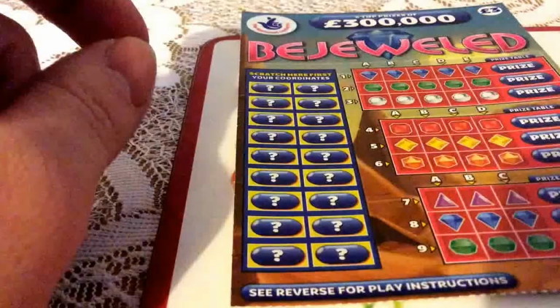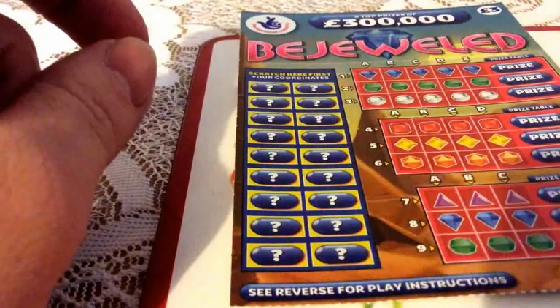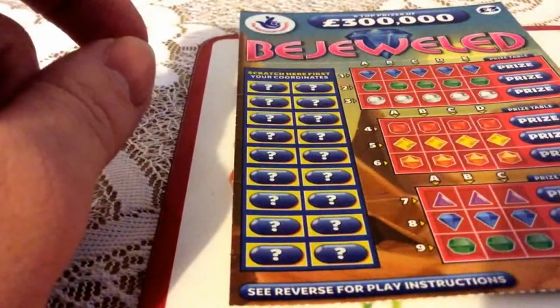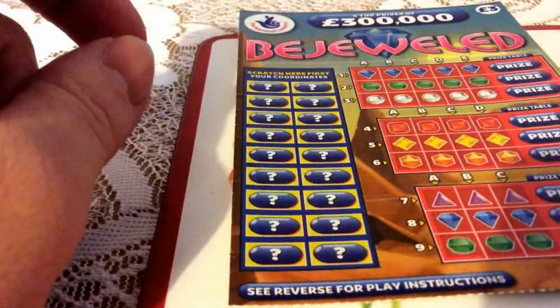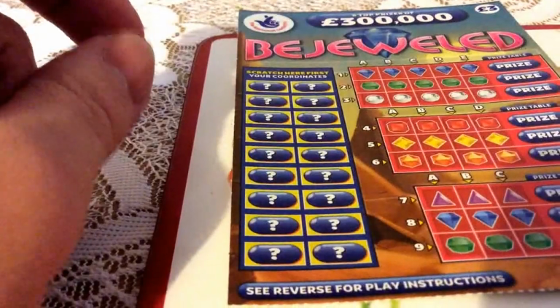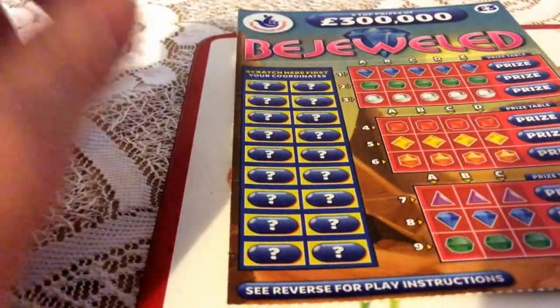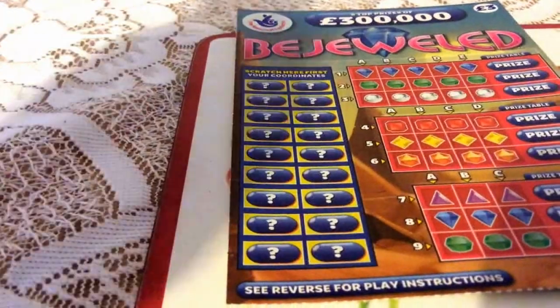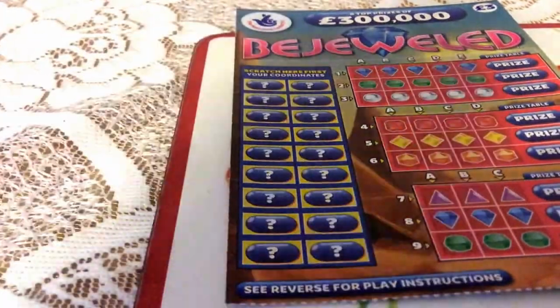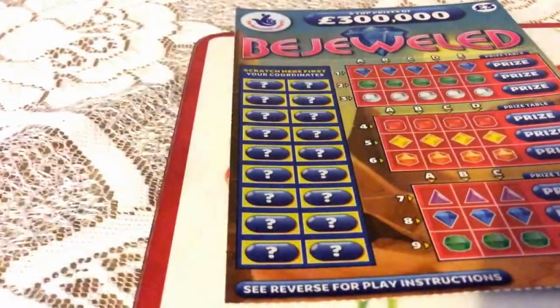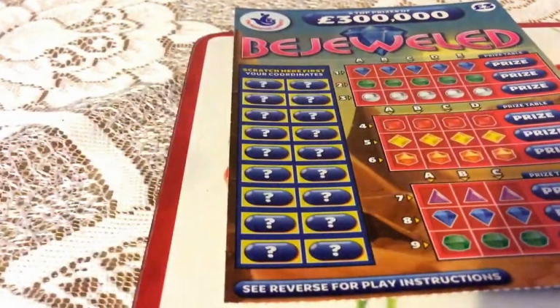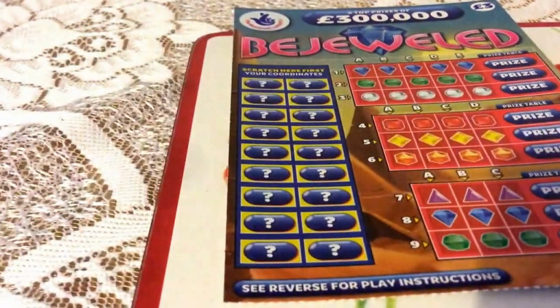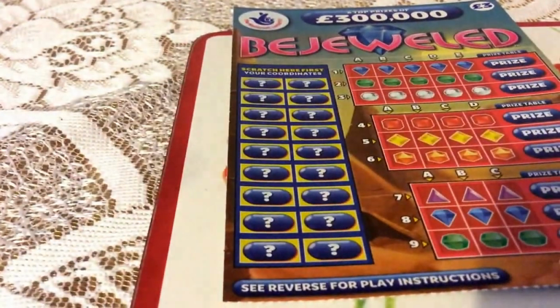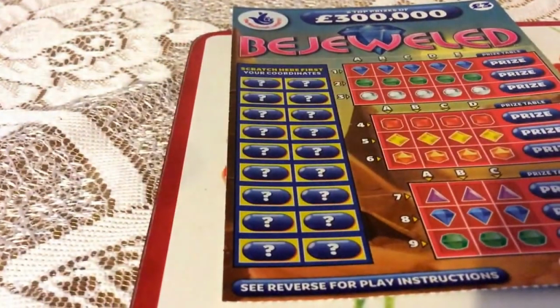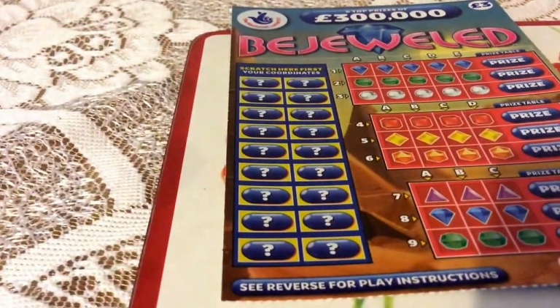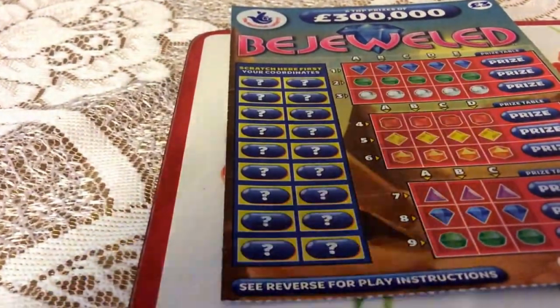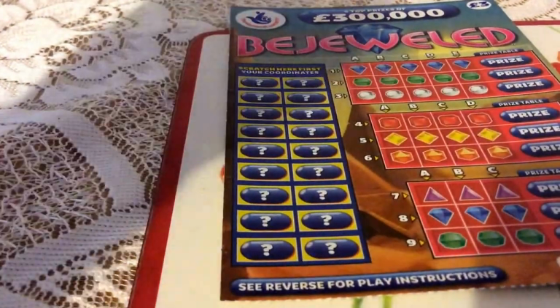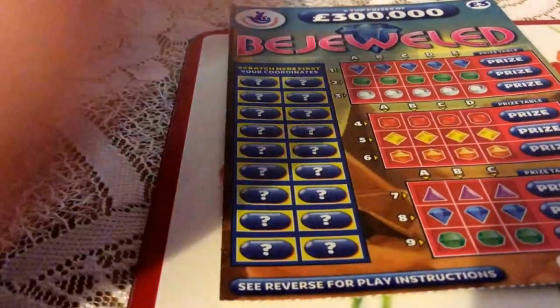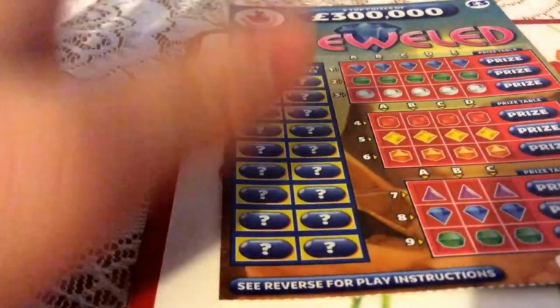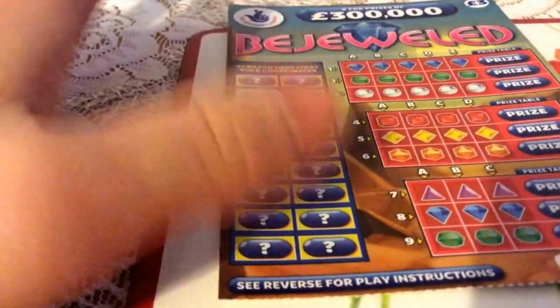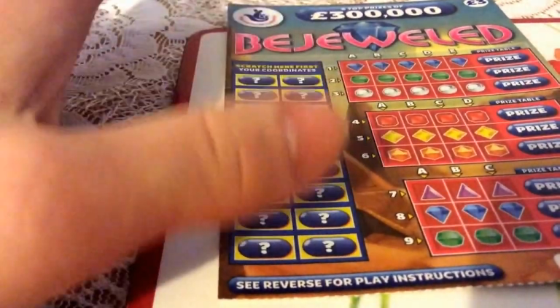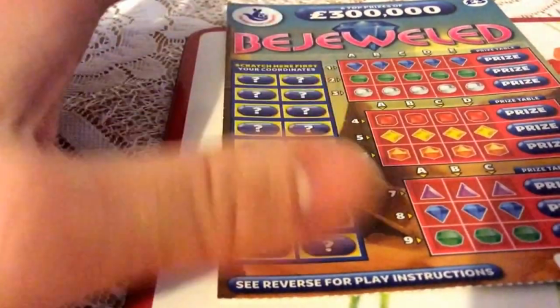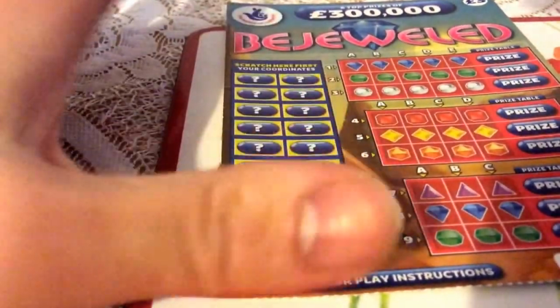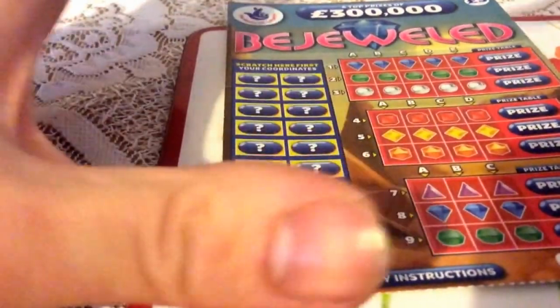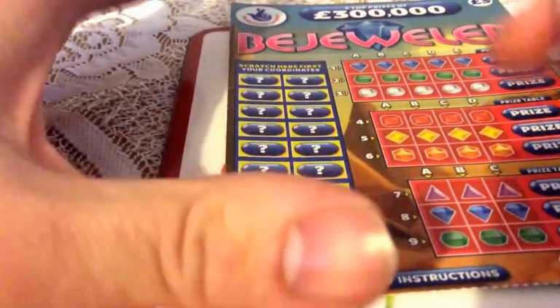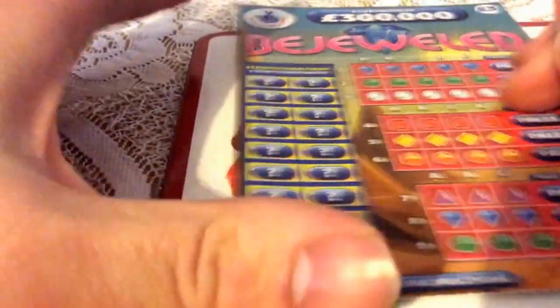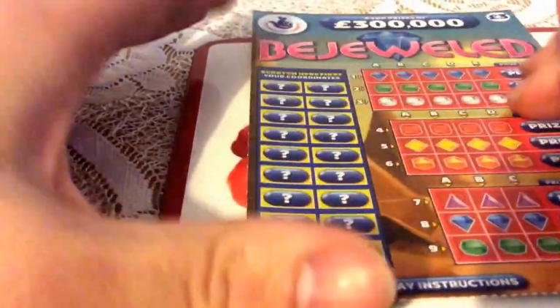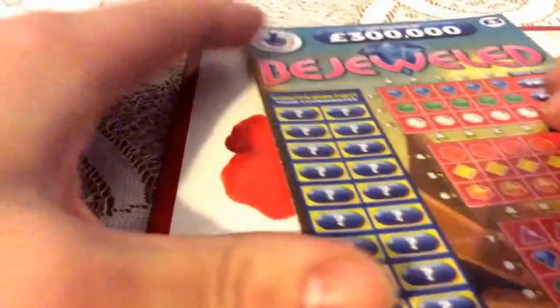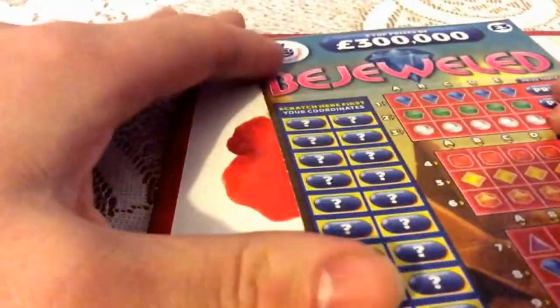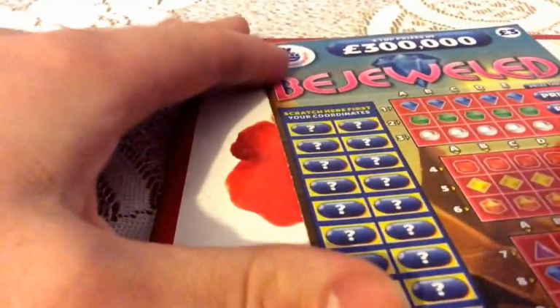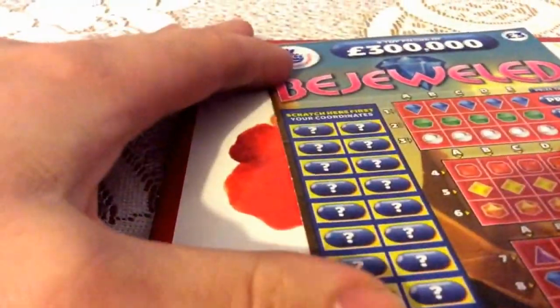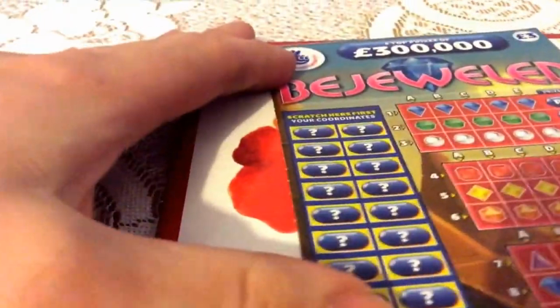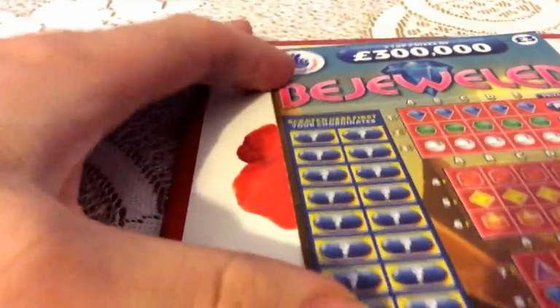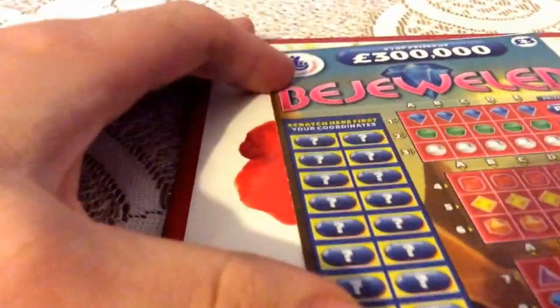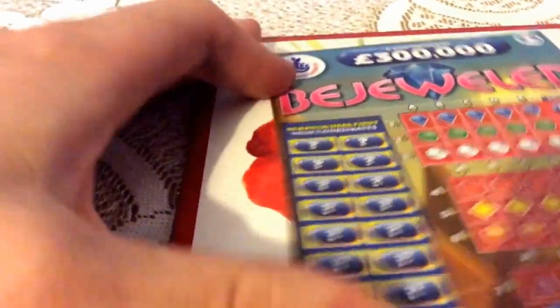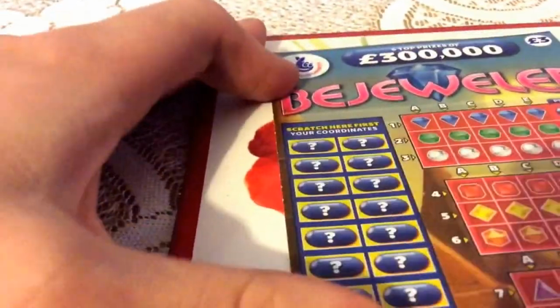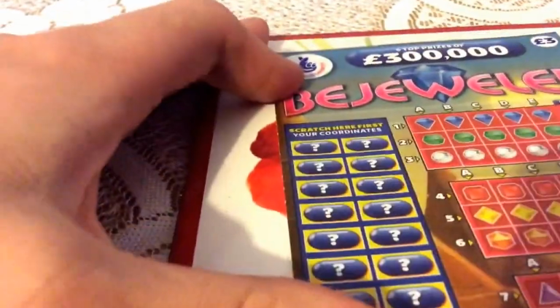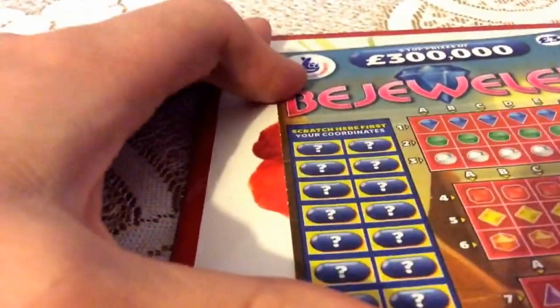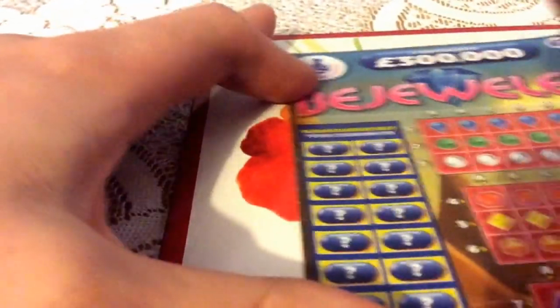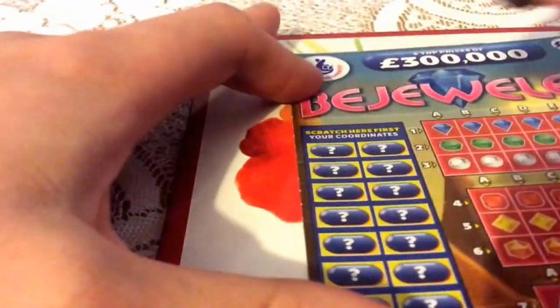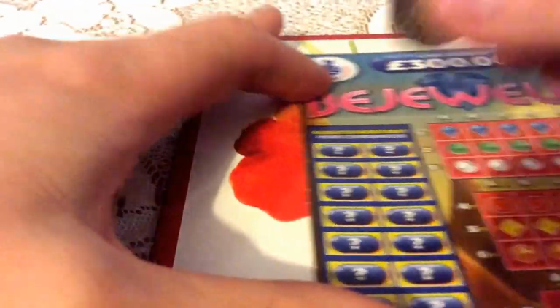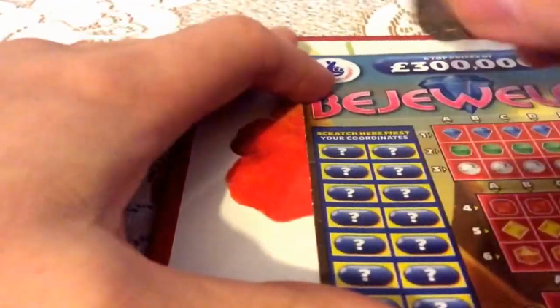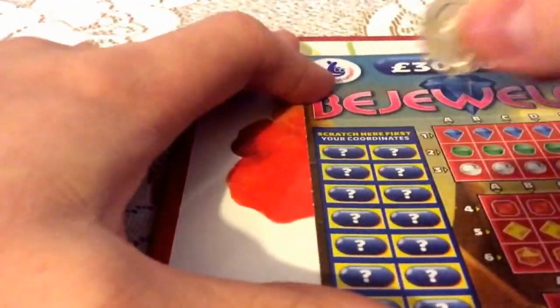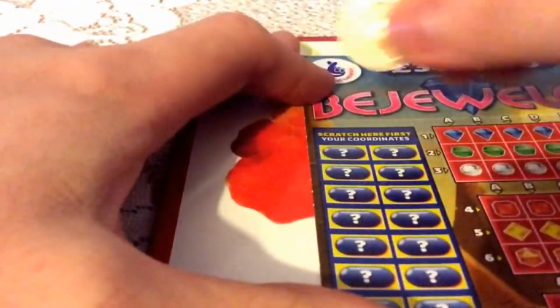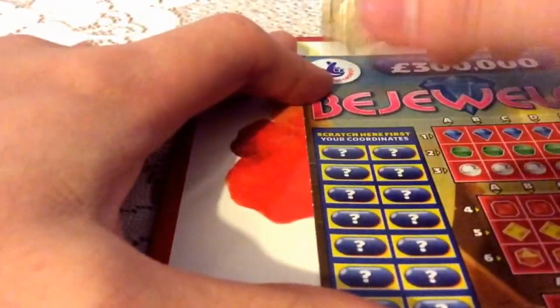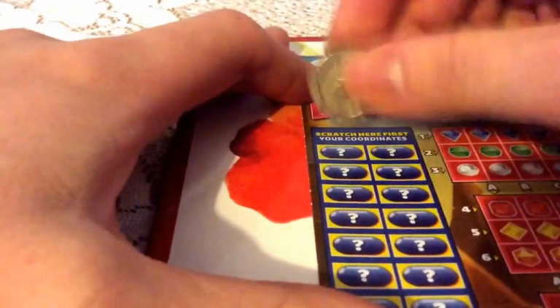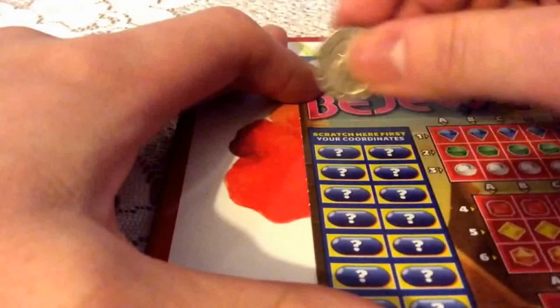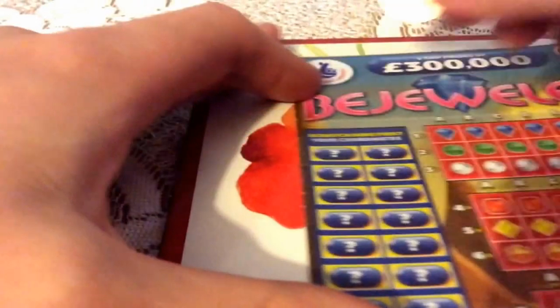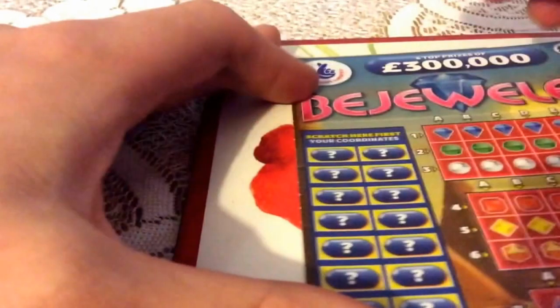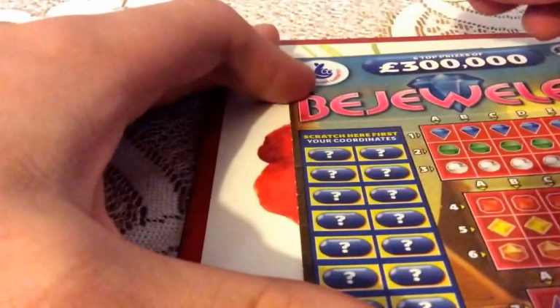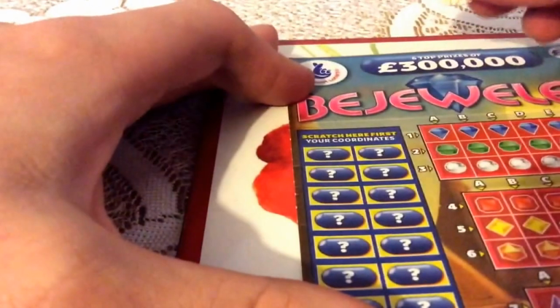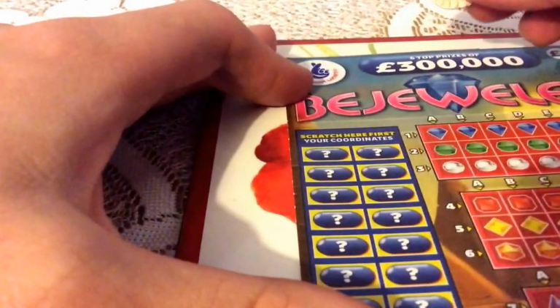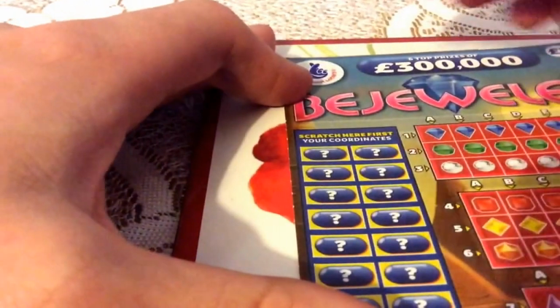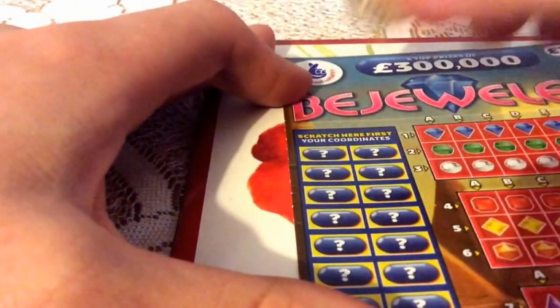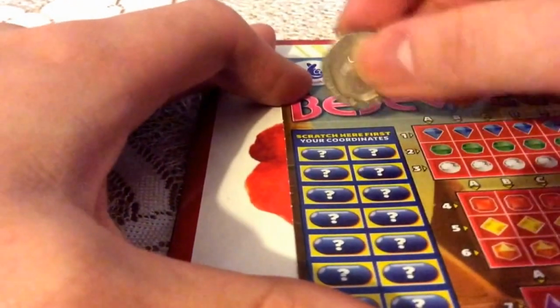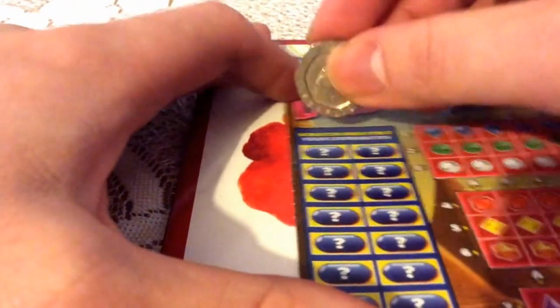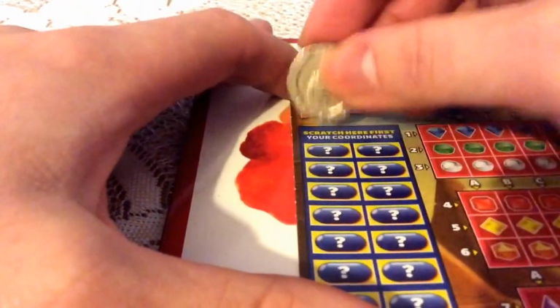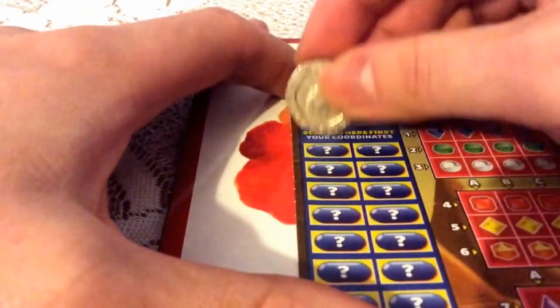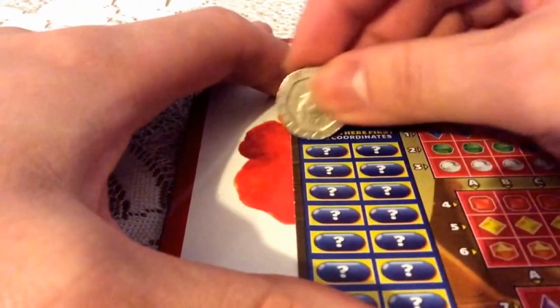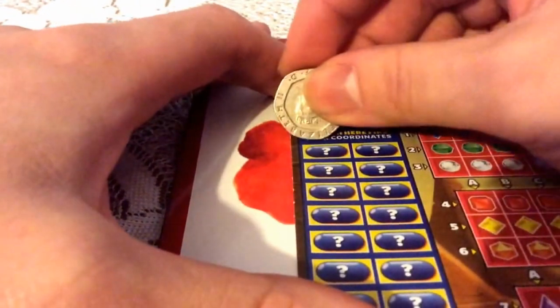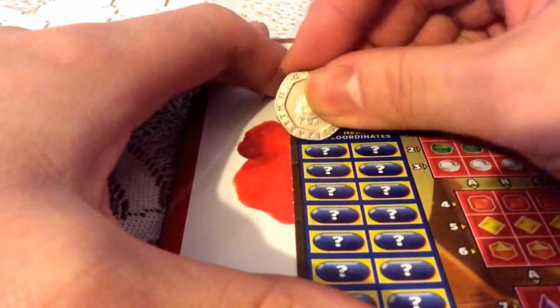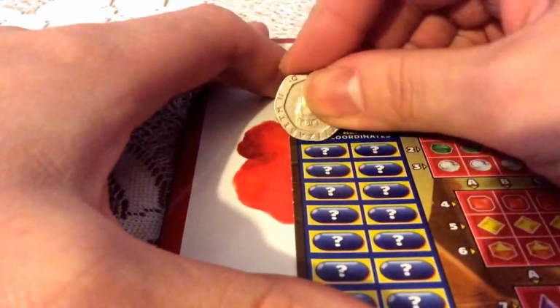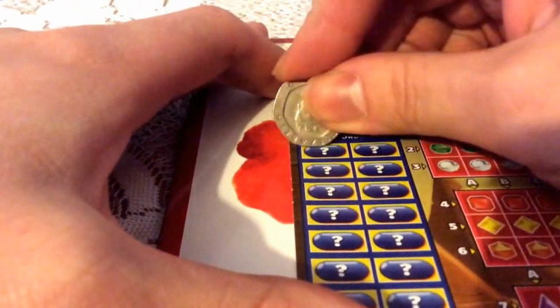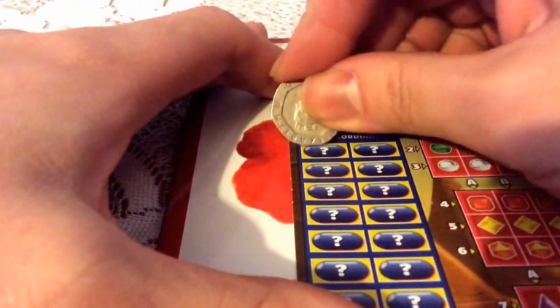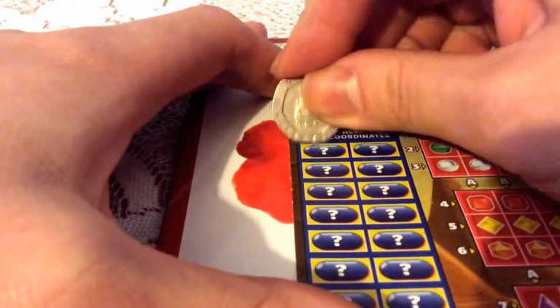Hi everybody, got a £3 Bejeweled today. I haven't done these for a while so I thought I'd give it a try.